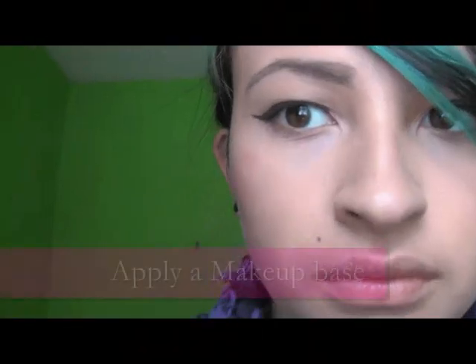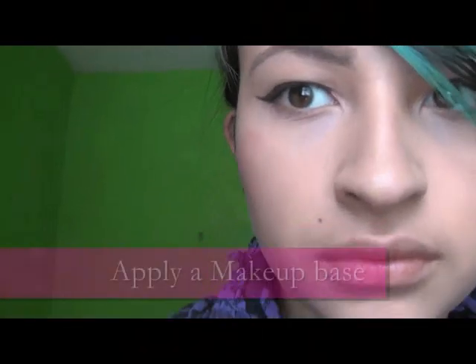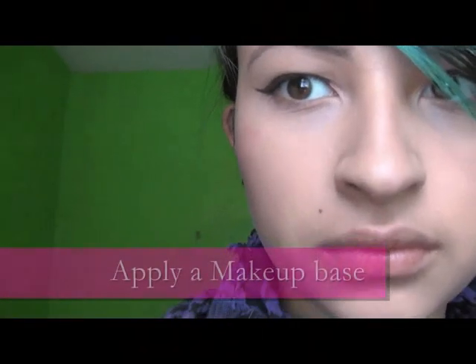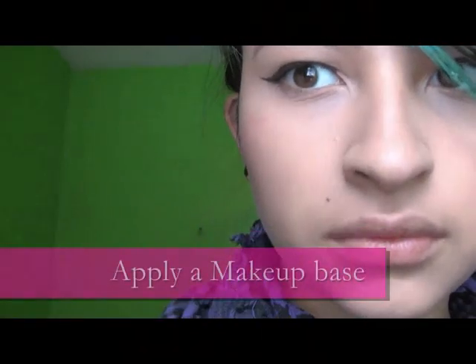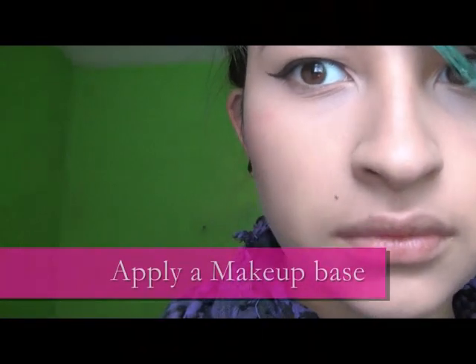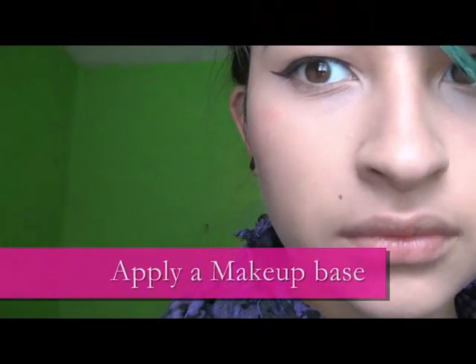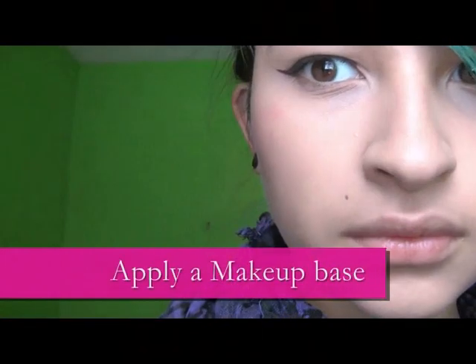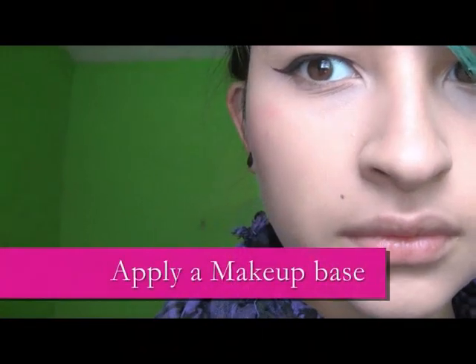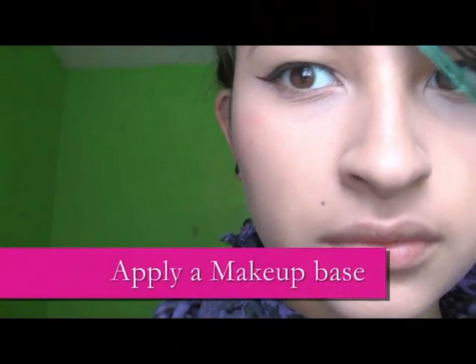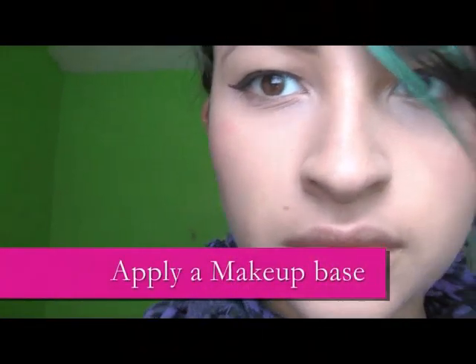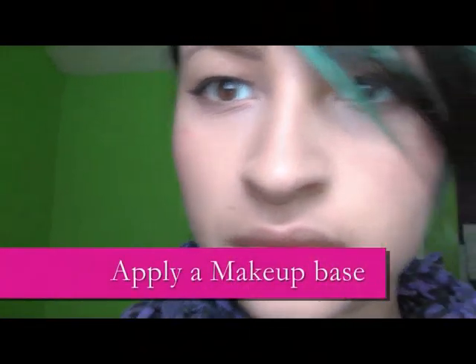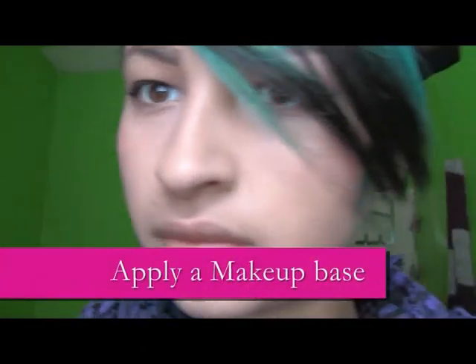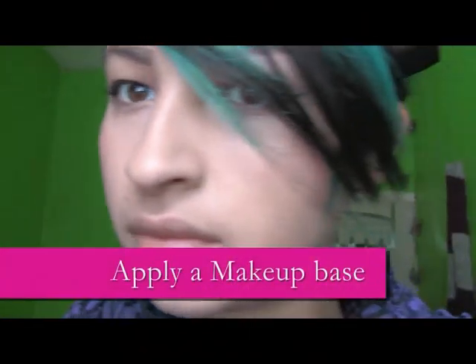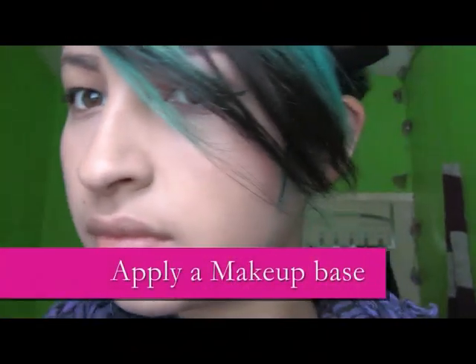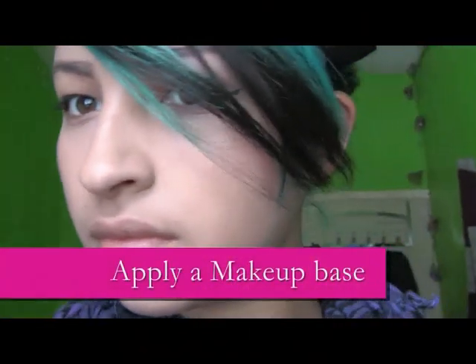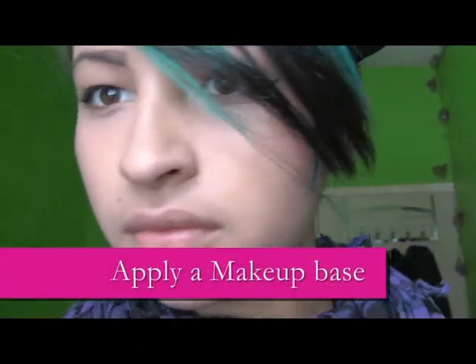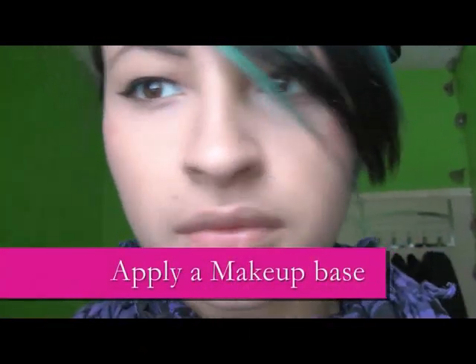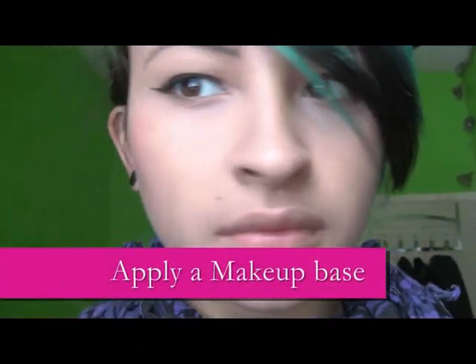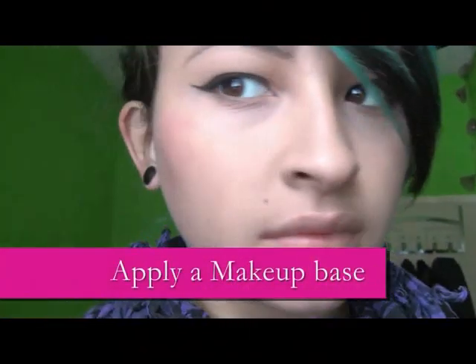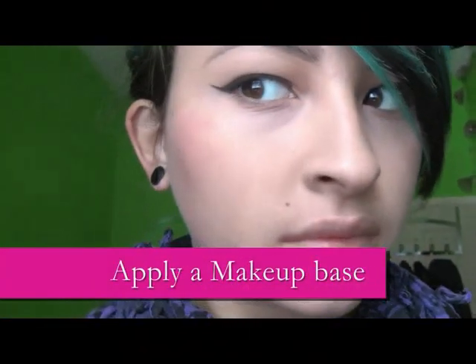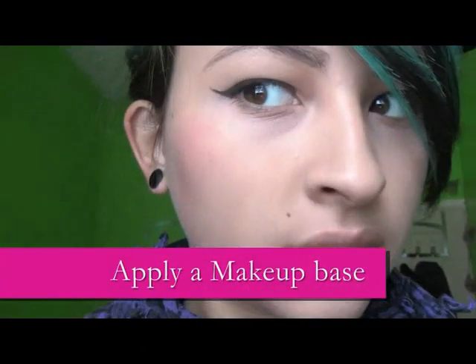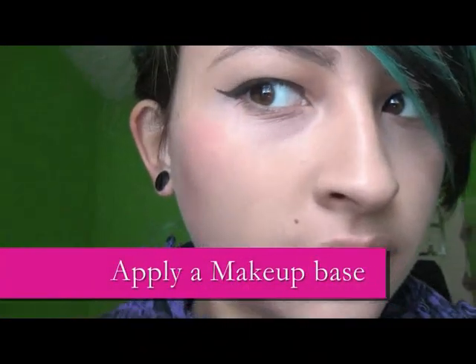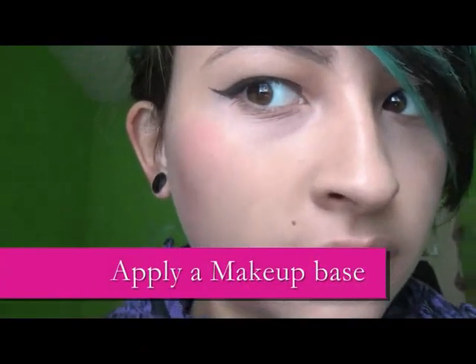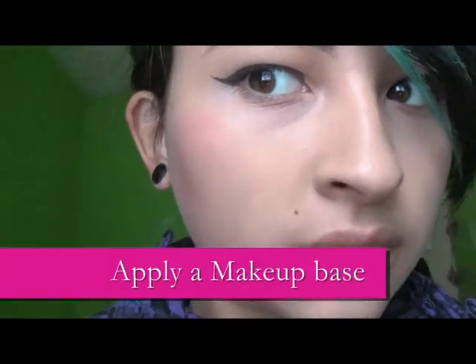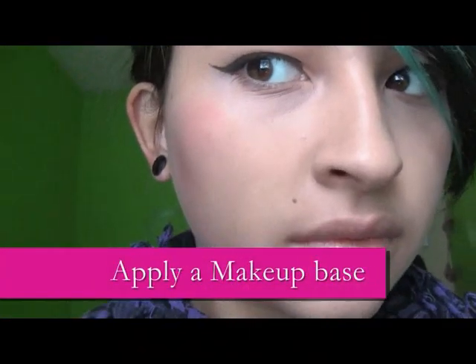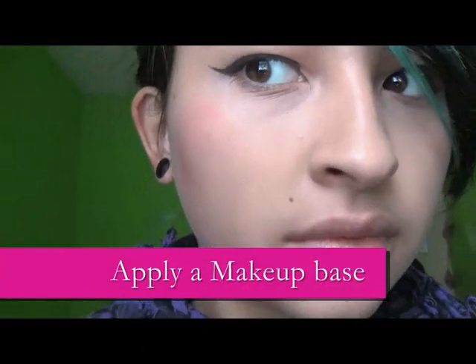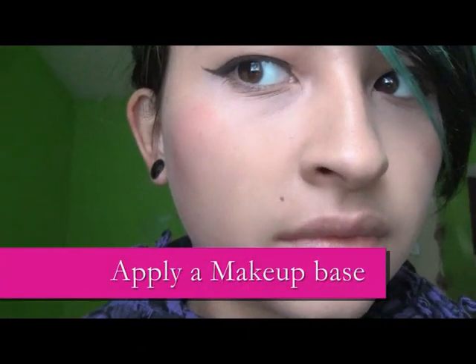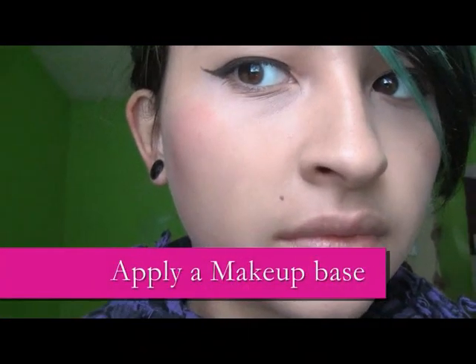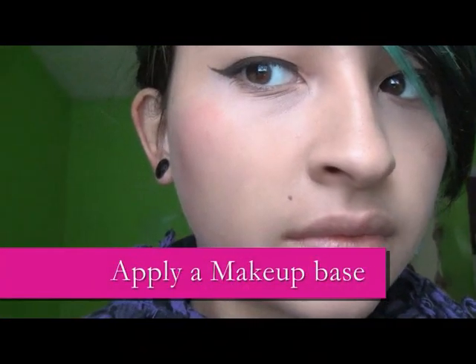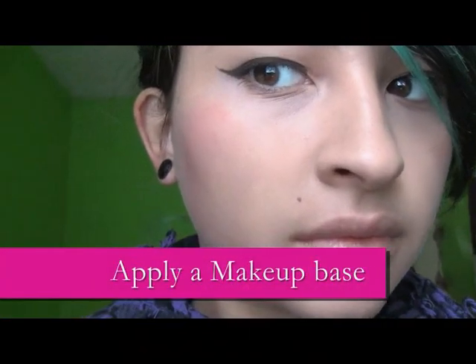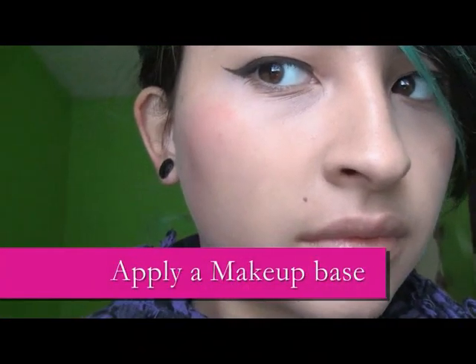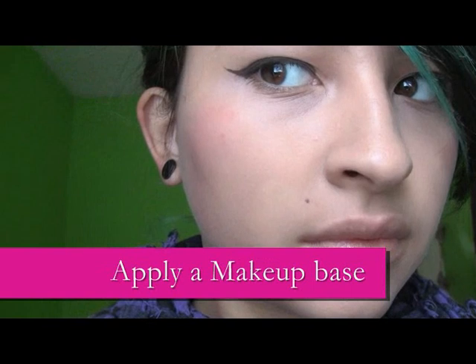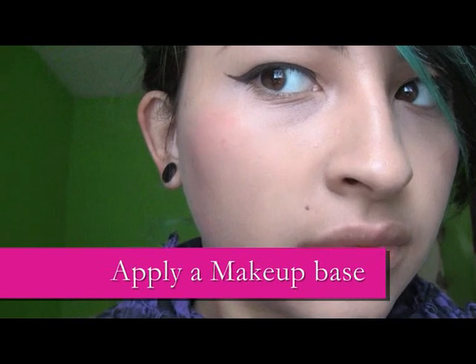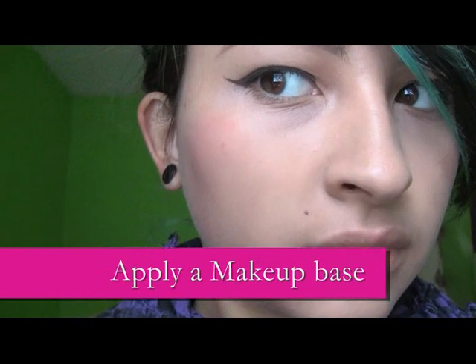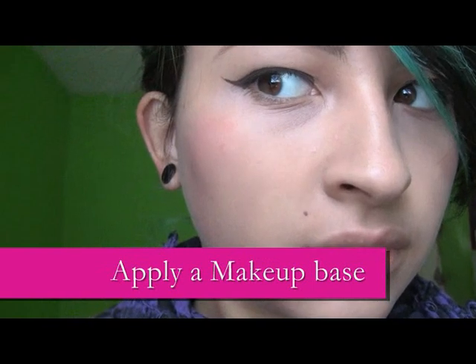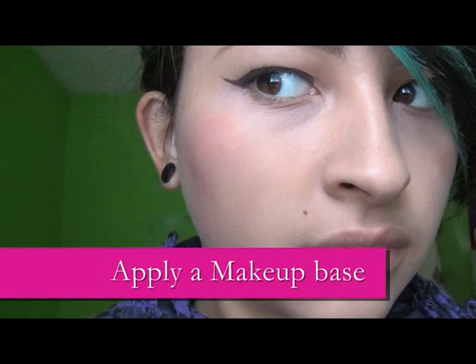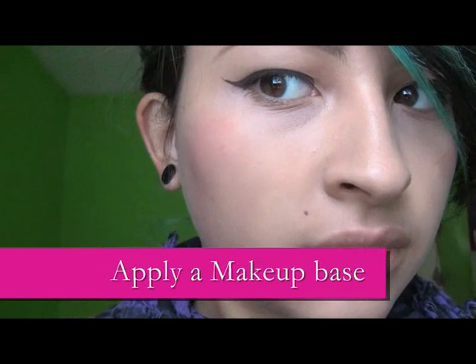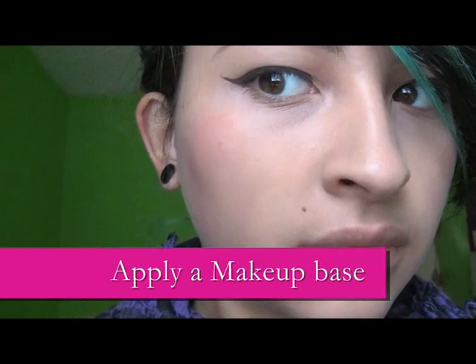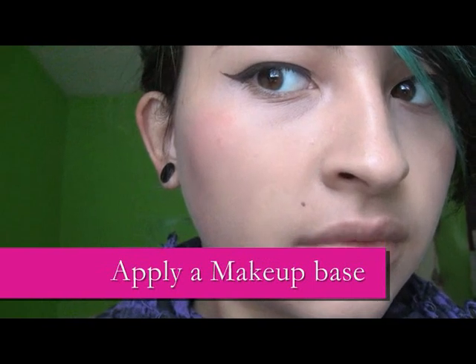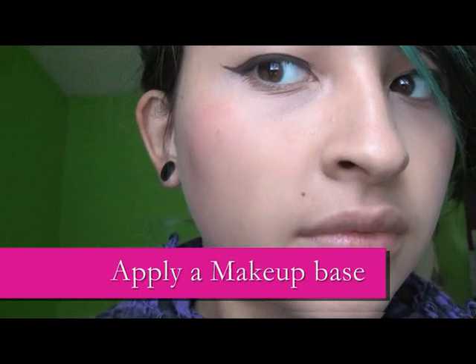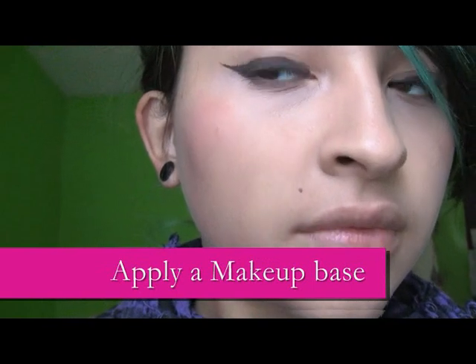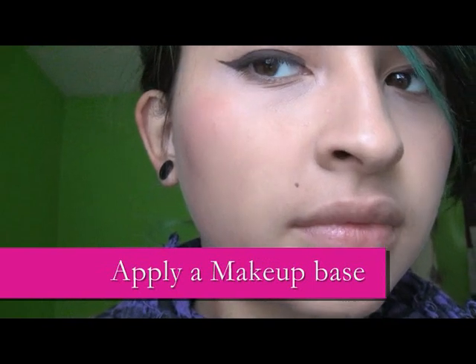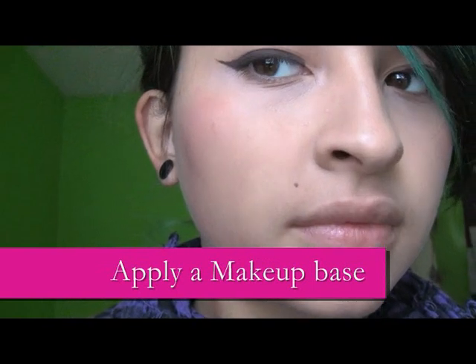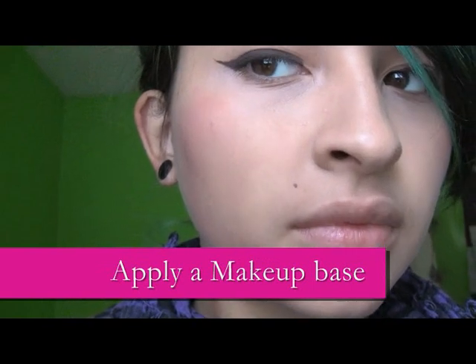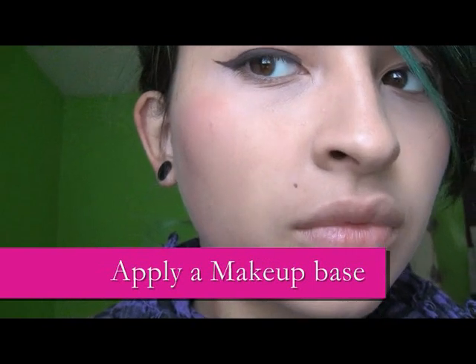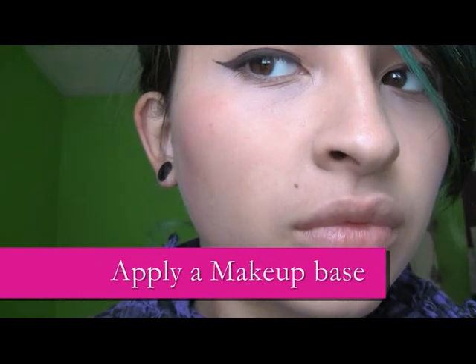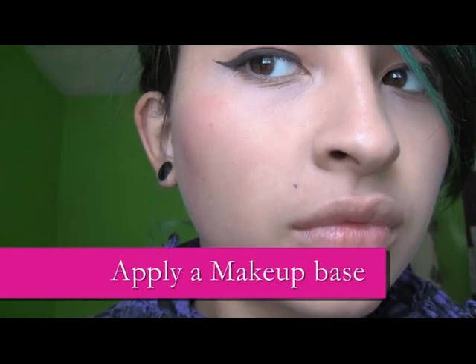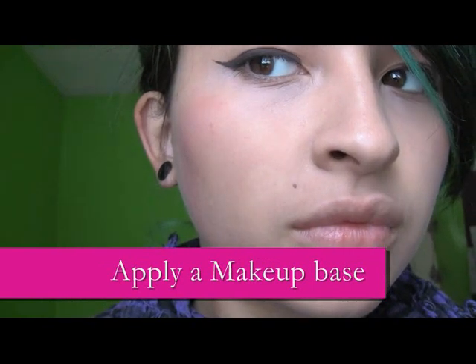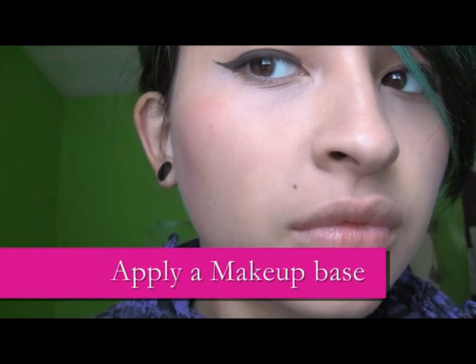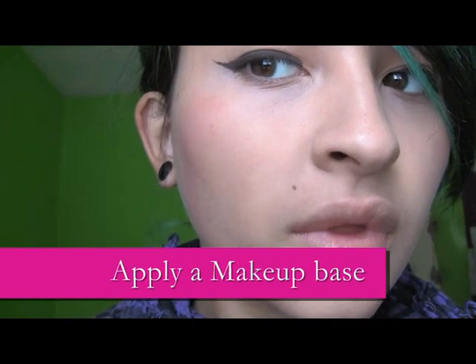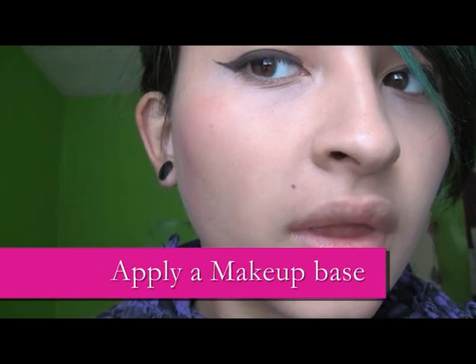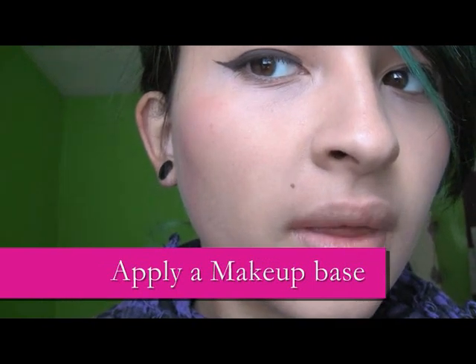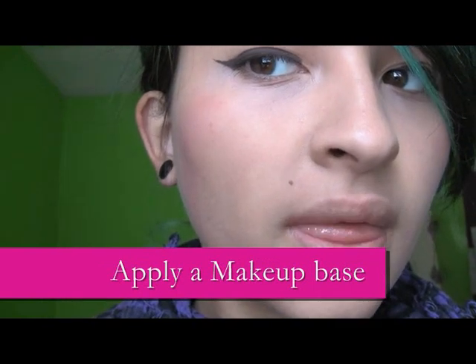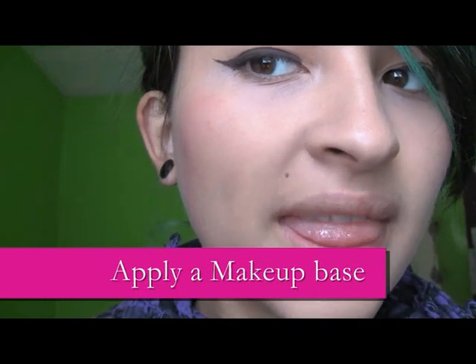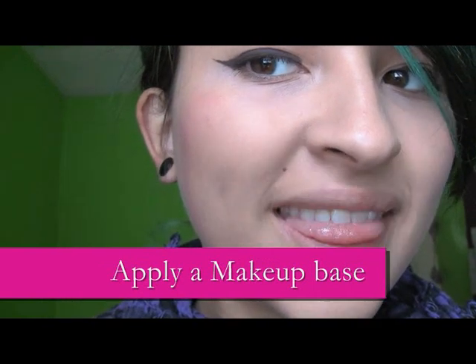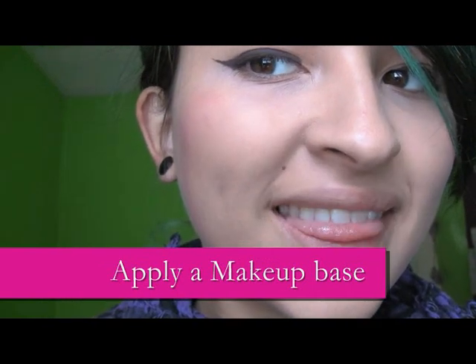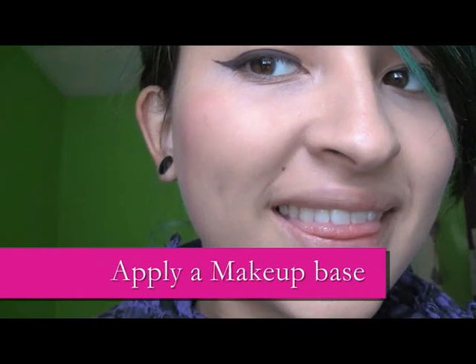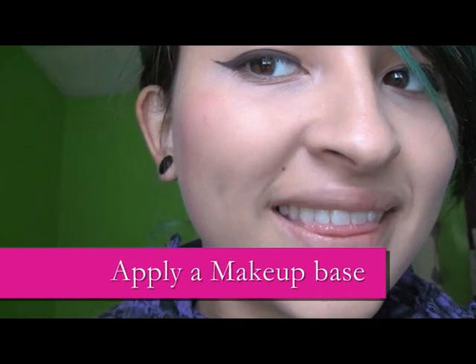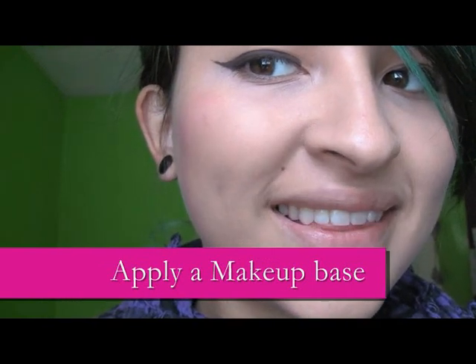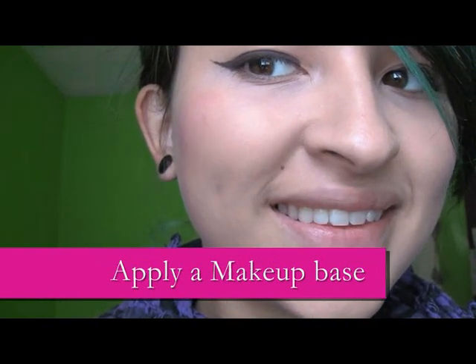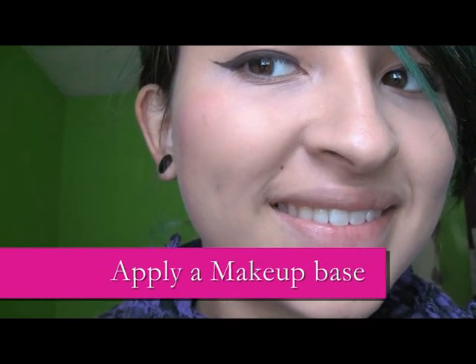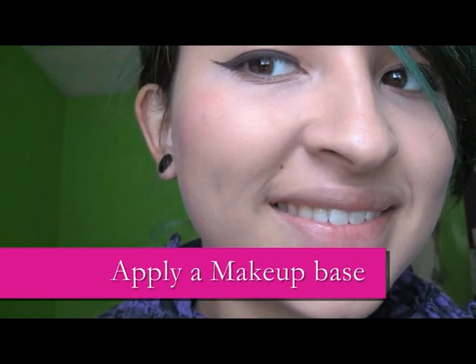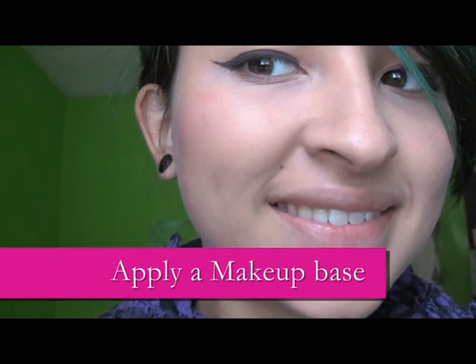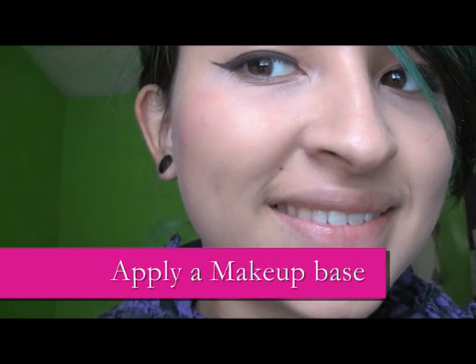Start off by applying your makeup base. Click on the box for the tutorial for the look I am using now. Then proceed to the next step.